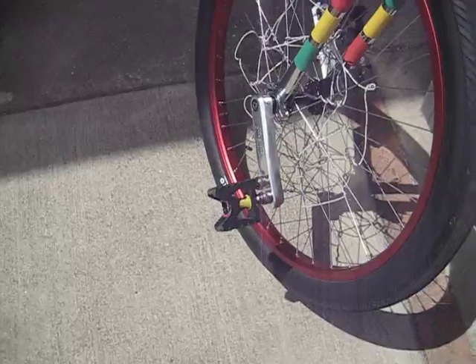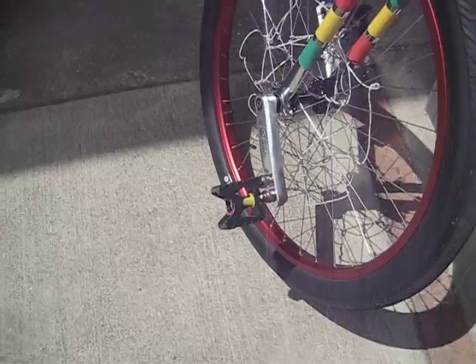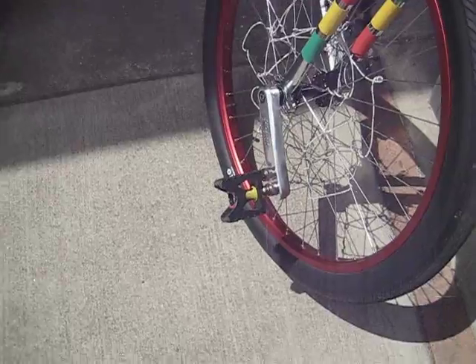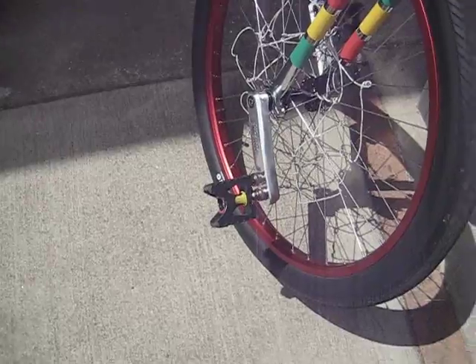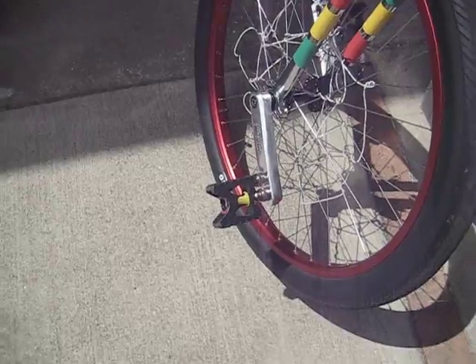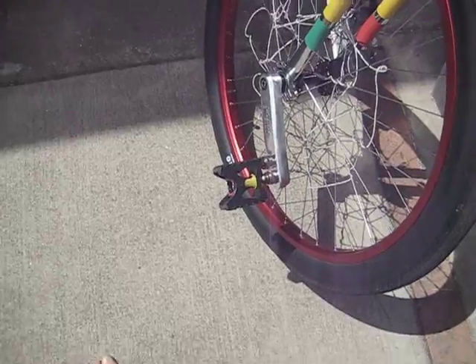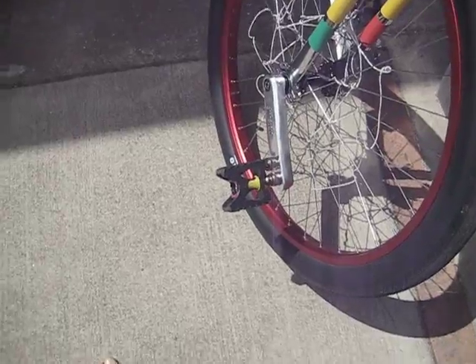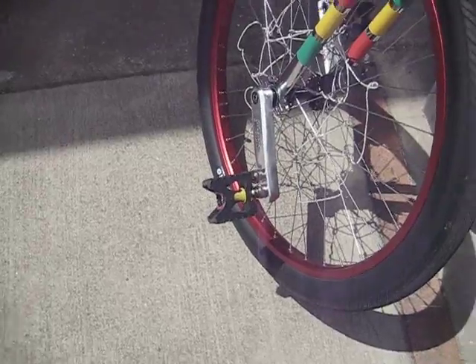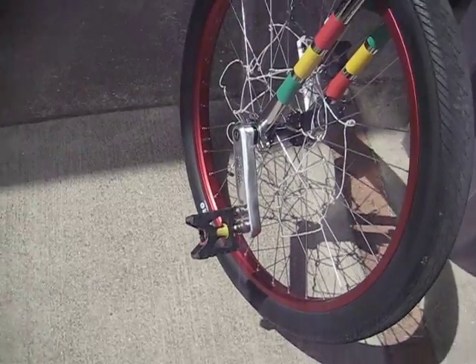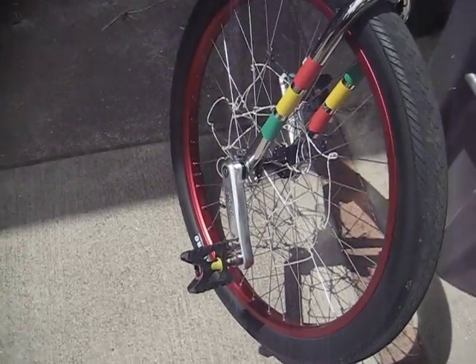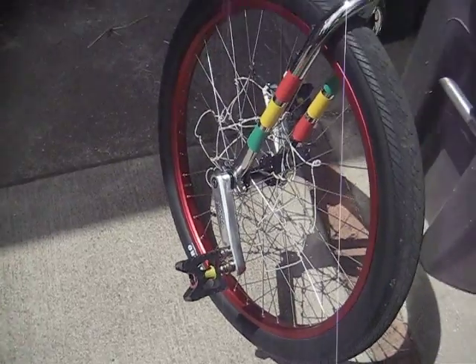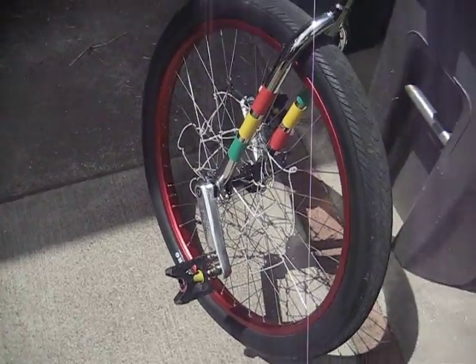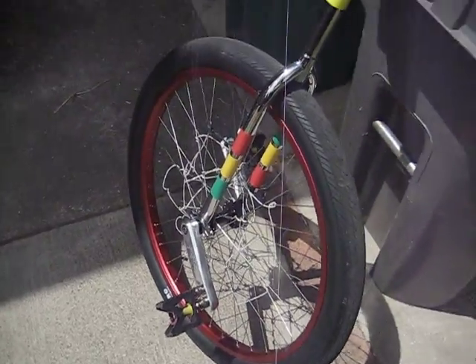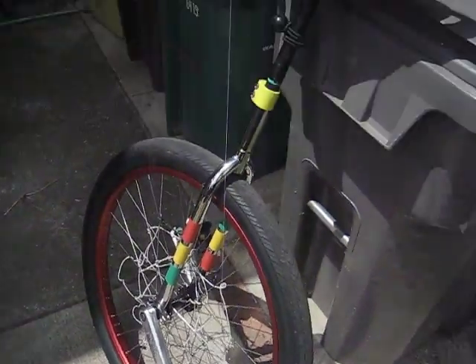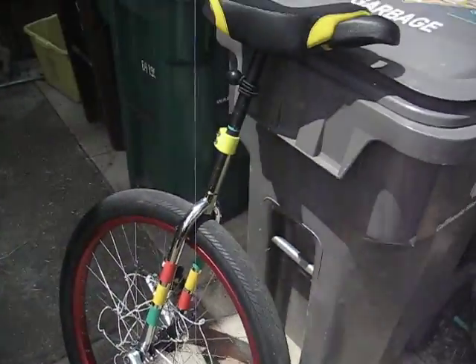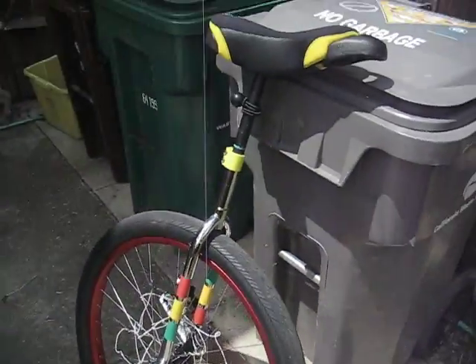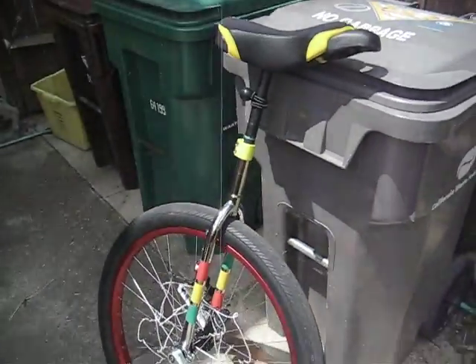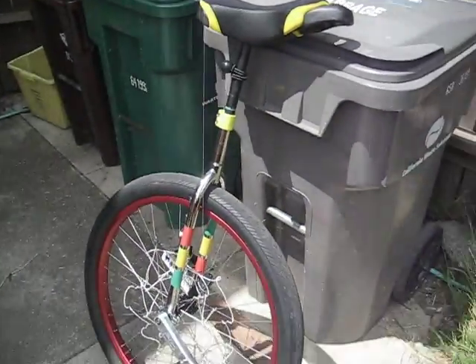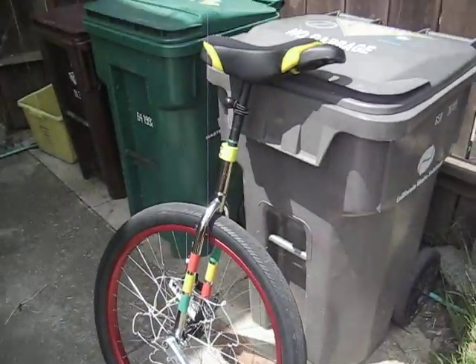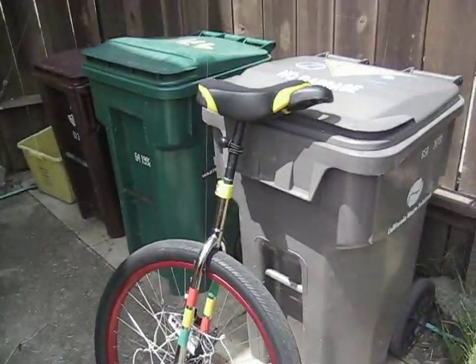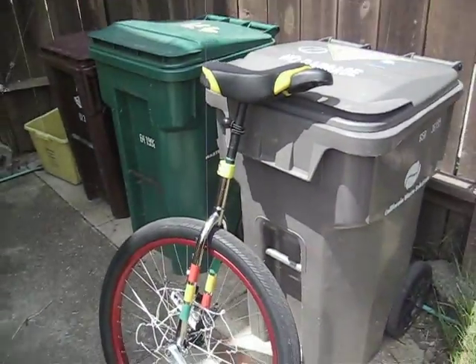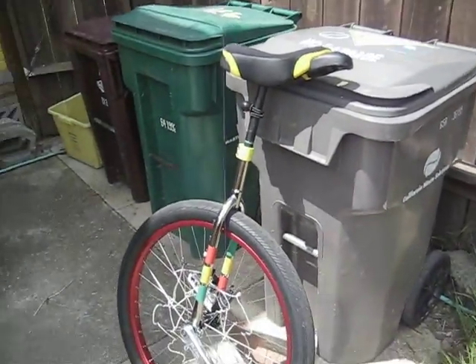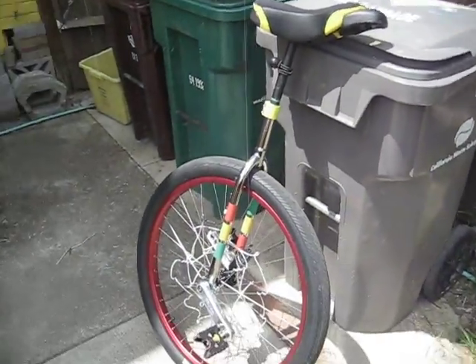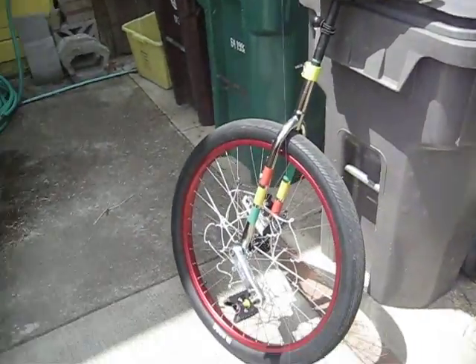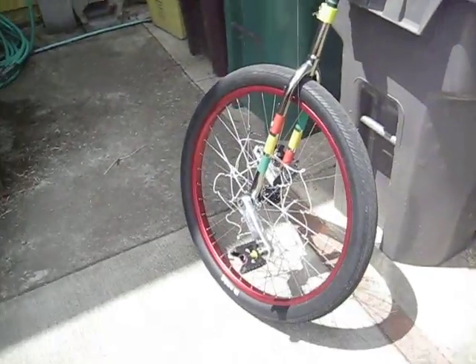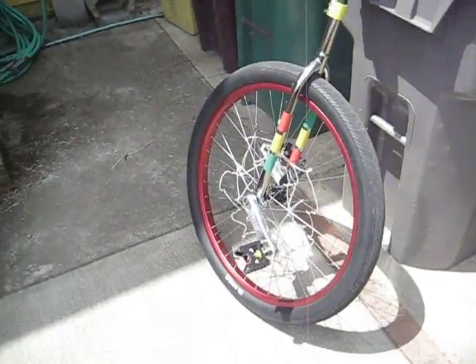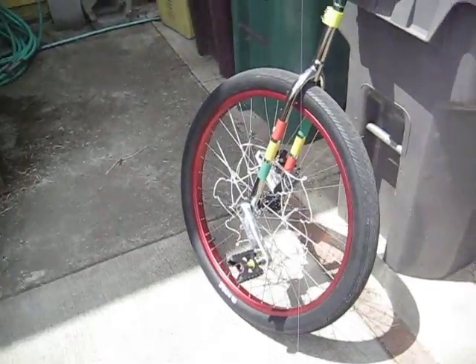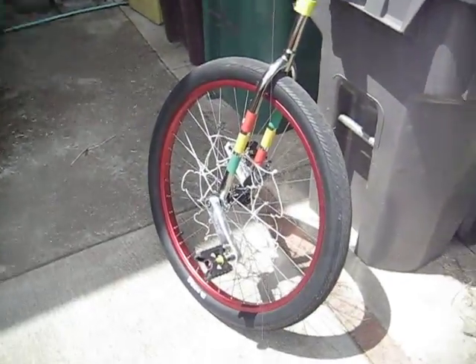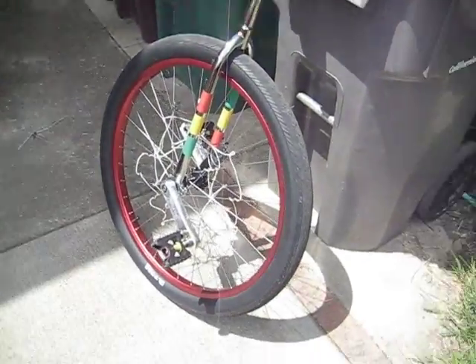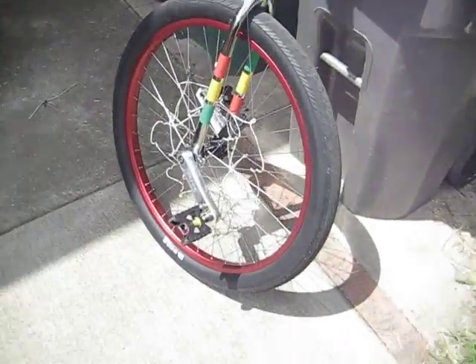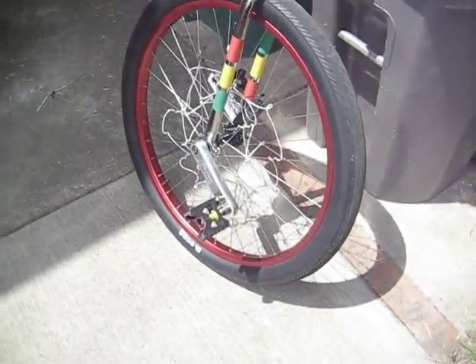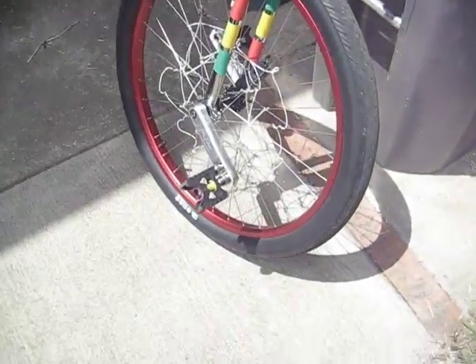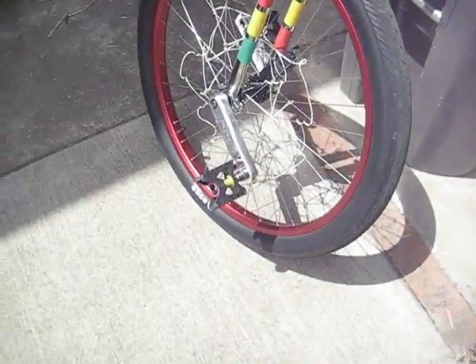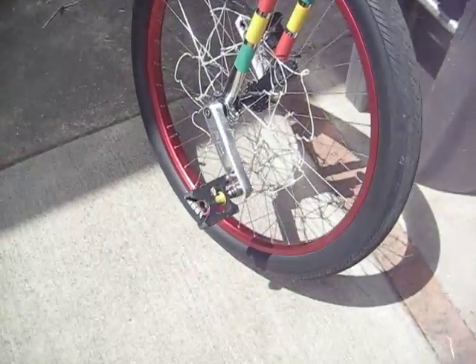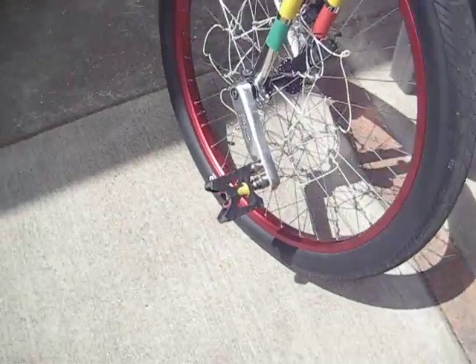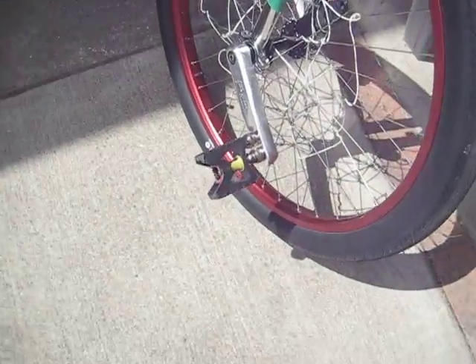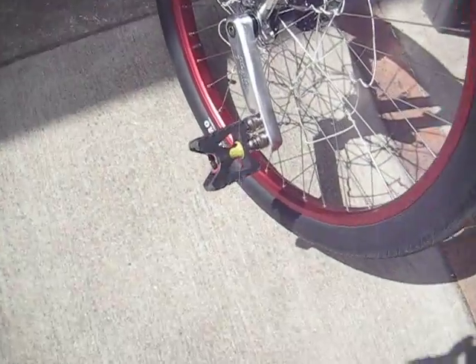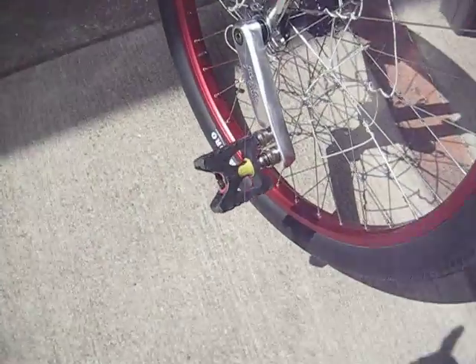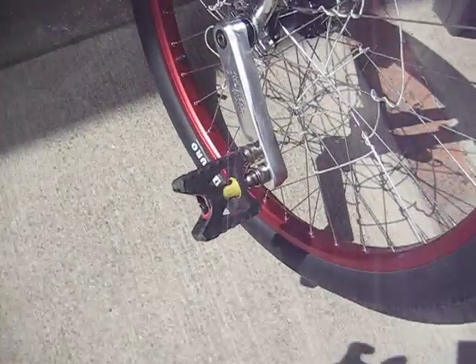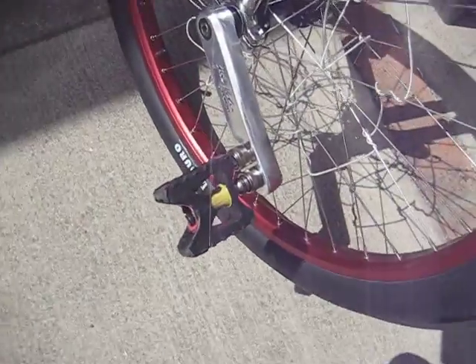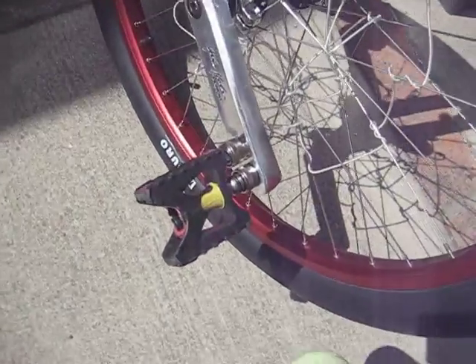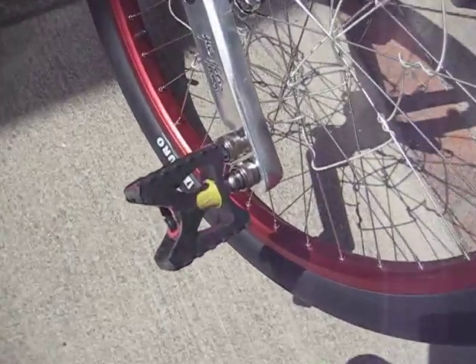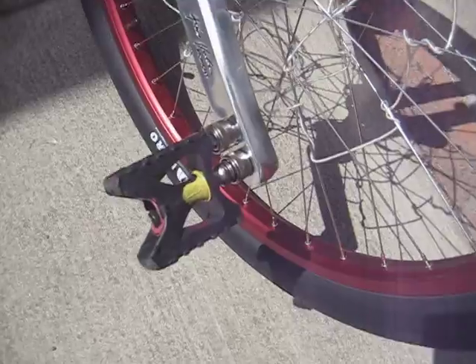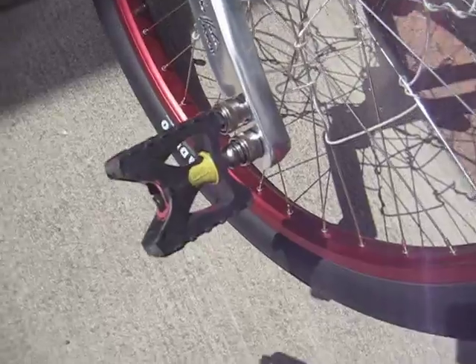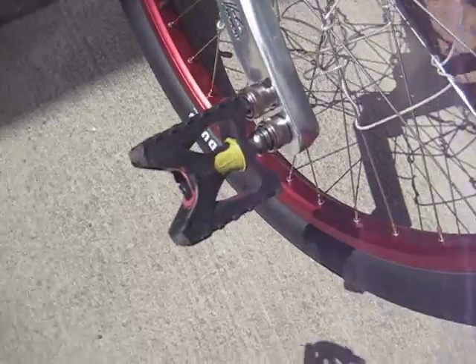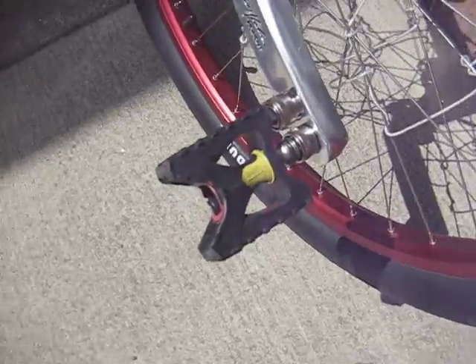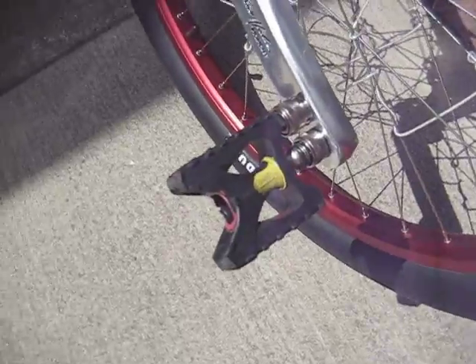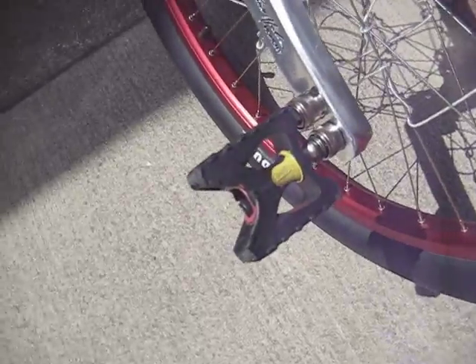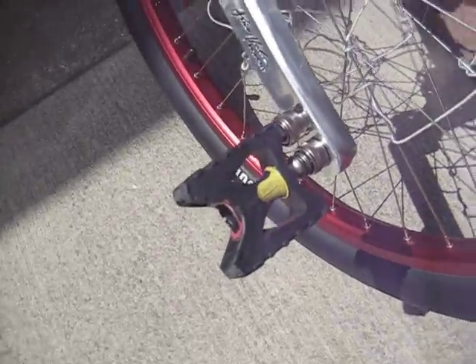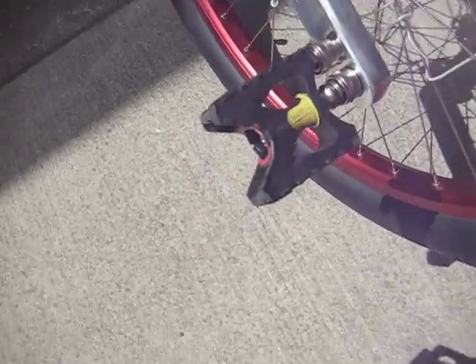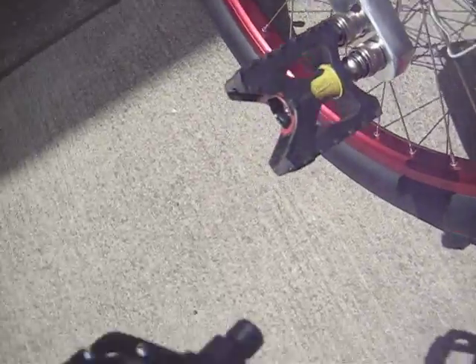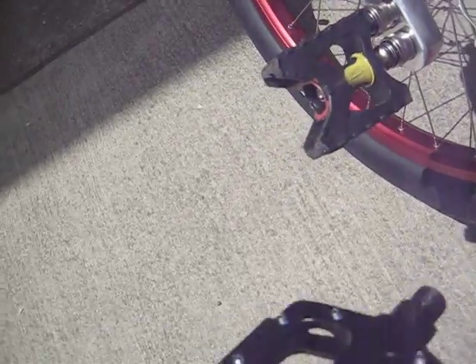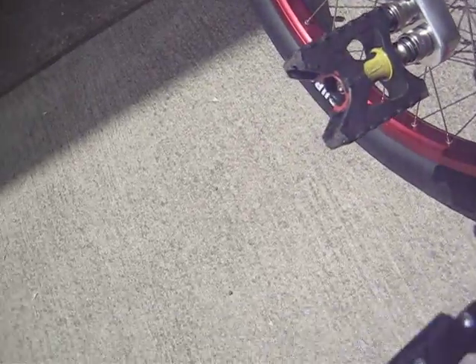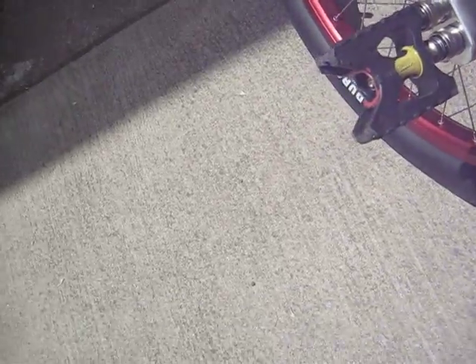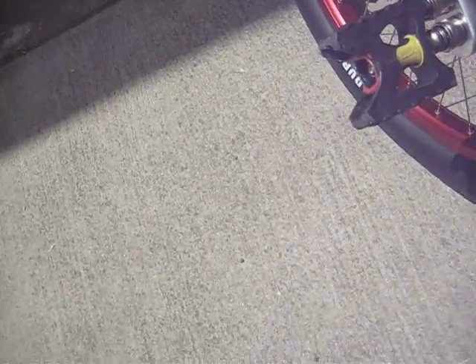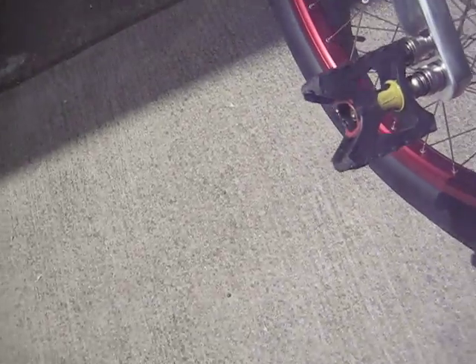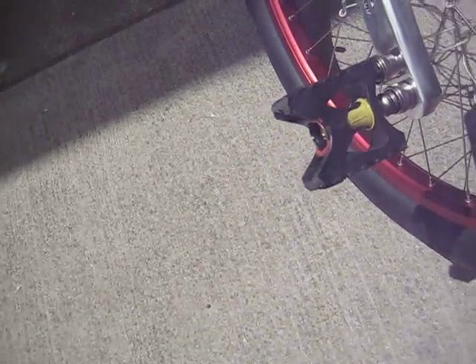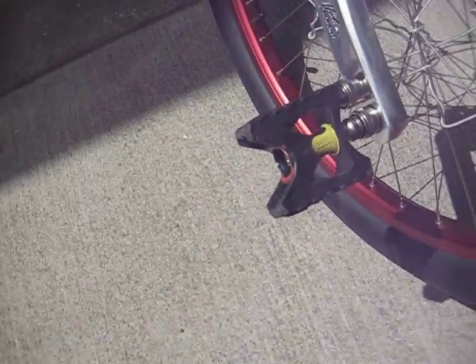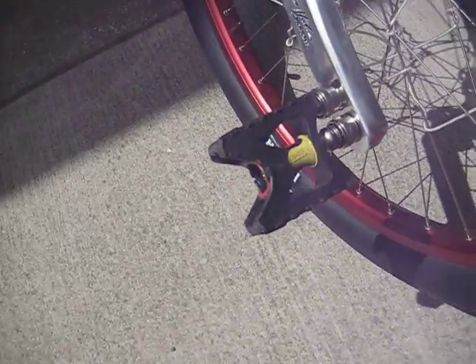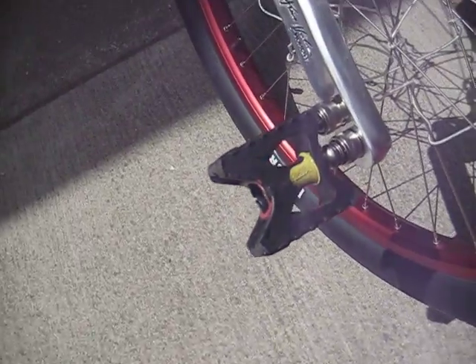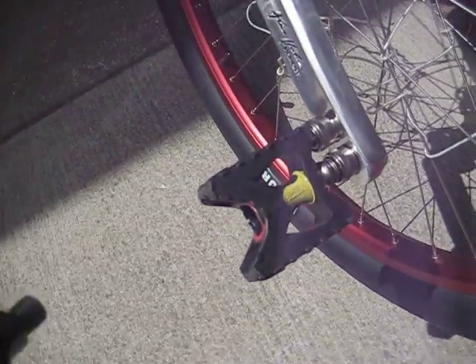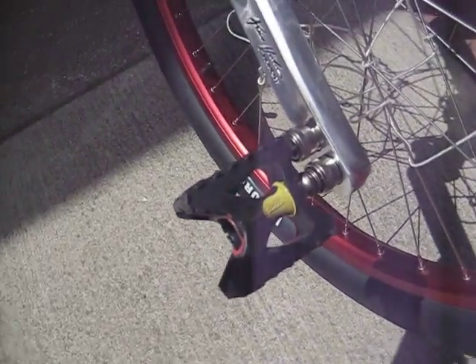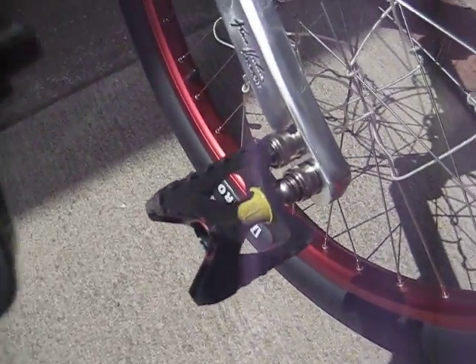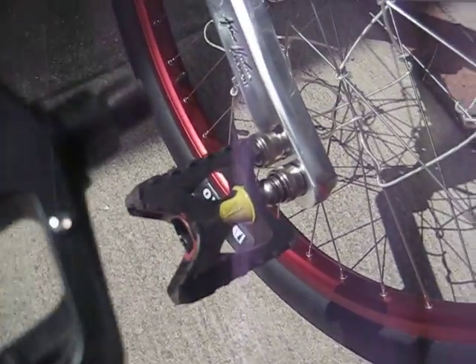All right, this is my two-speed 29er. It could be a four-speed if it were geared. Now, this is the MKS Easy.